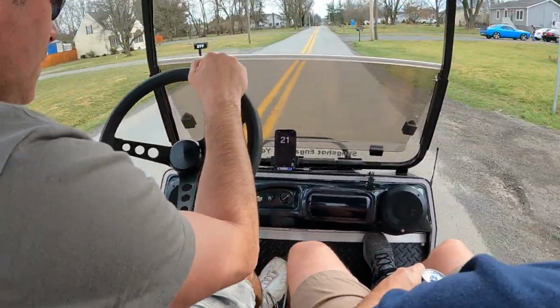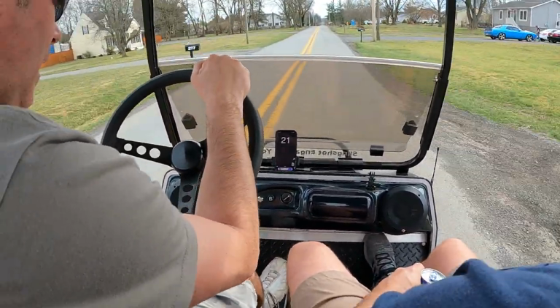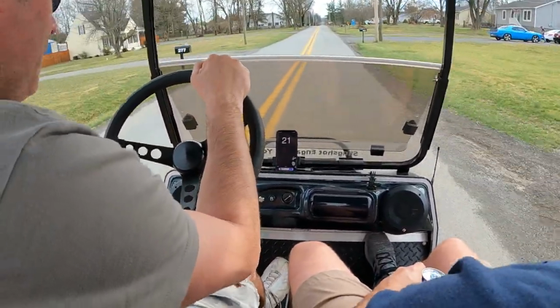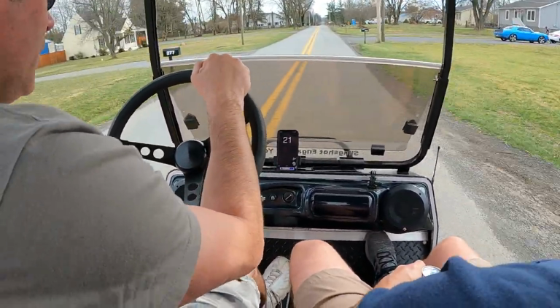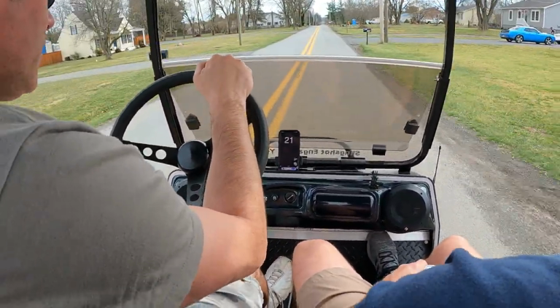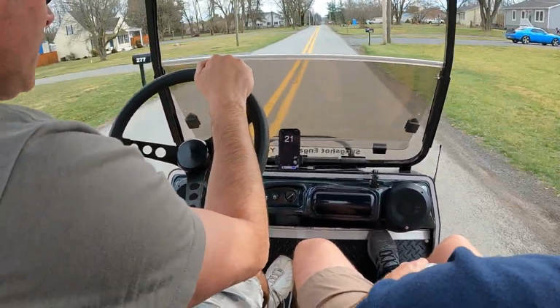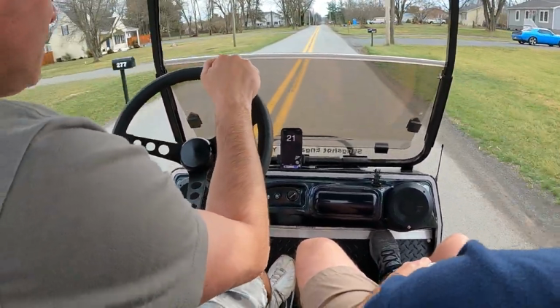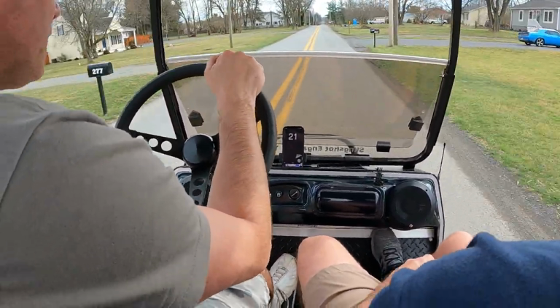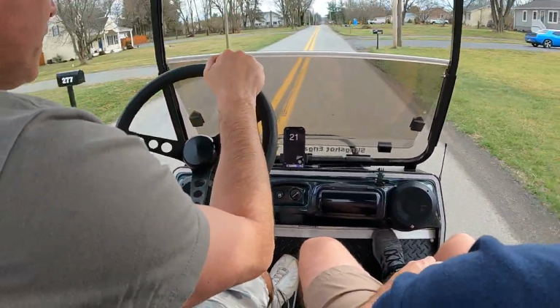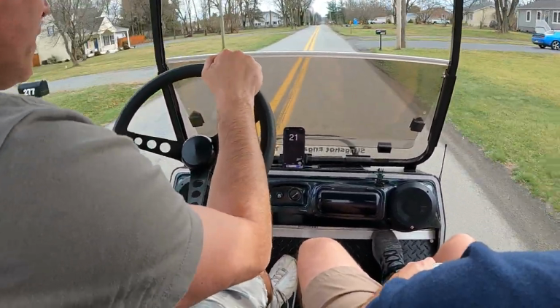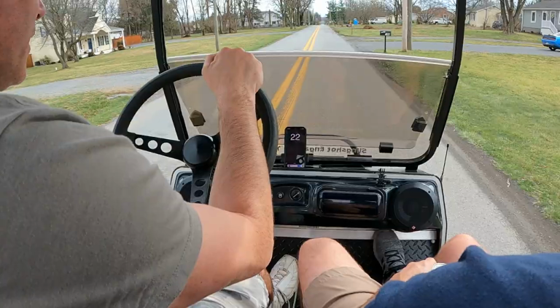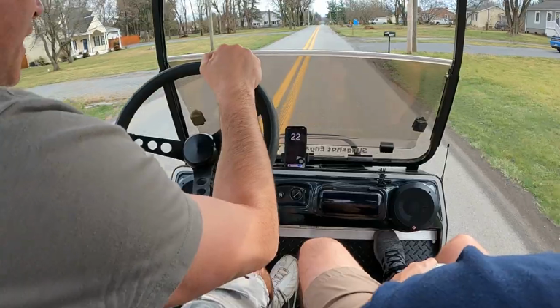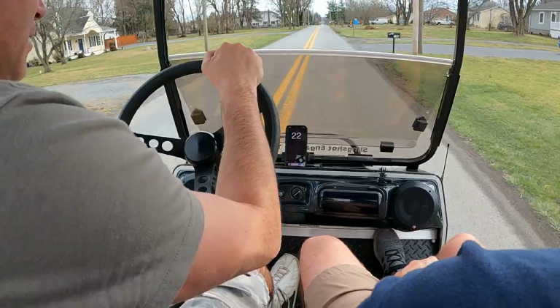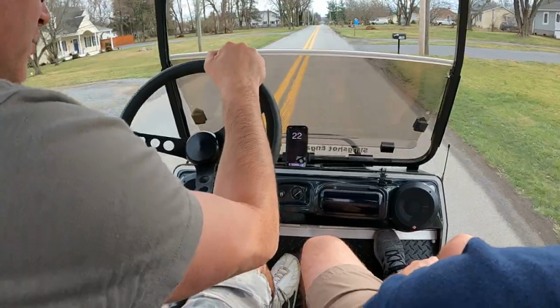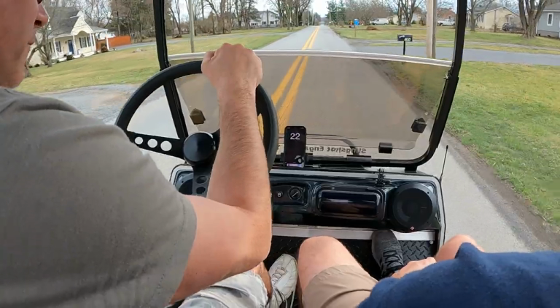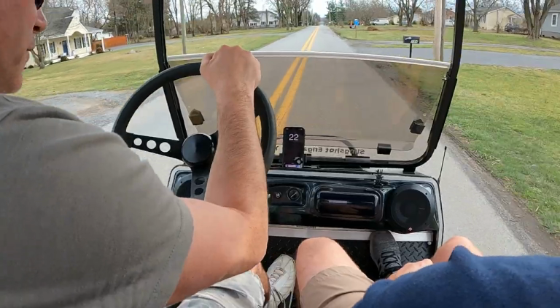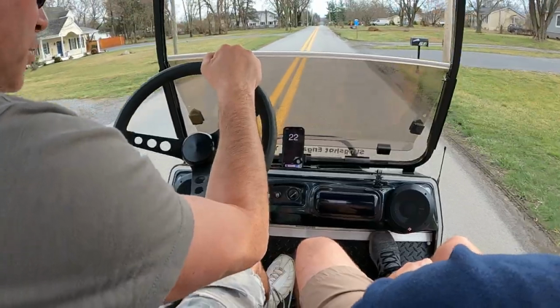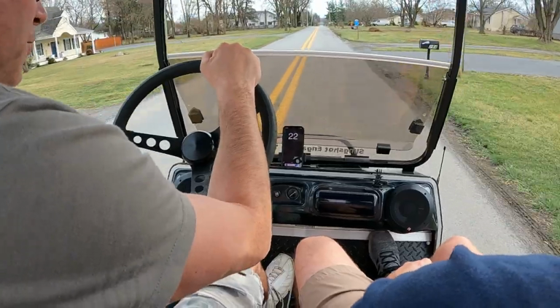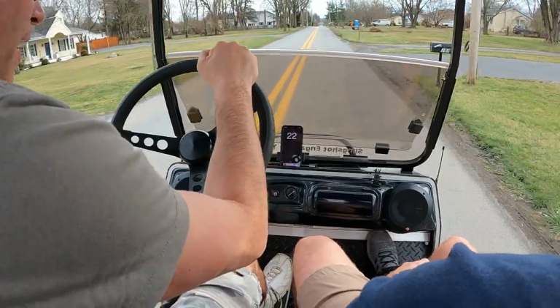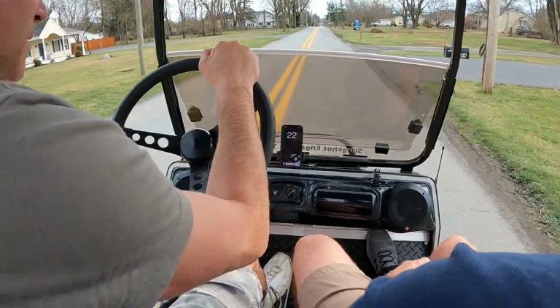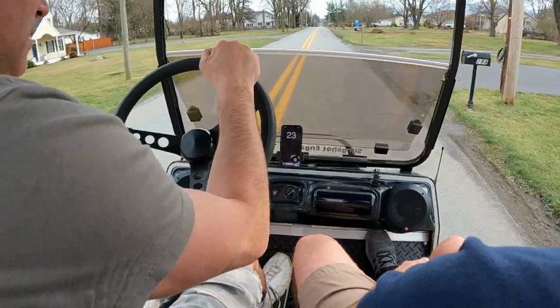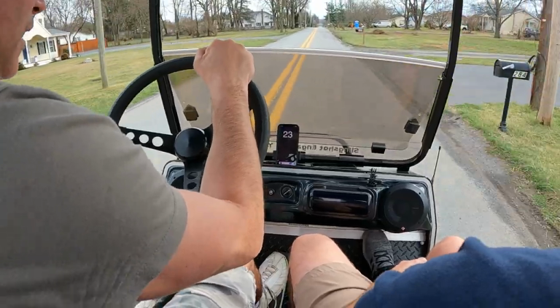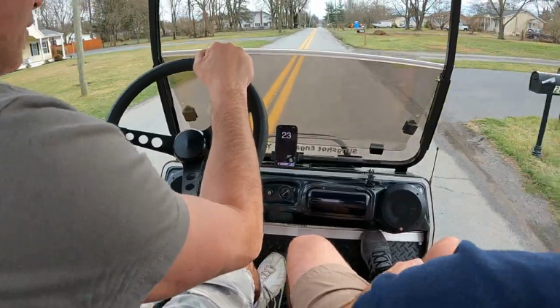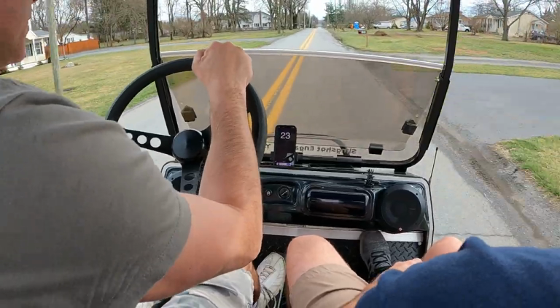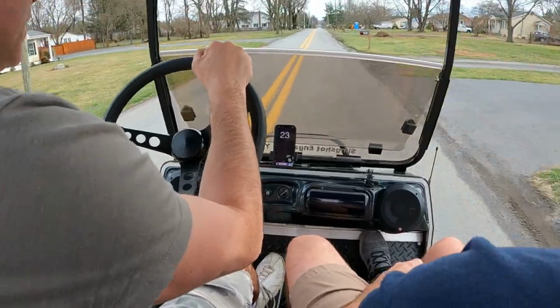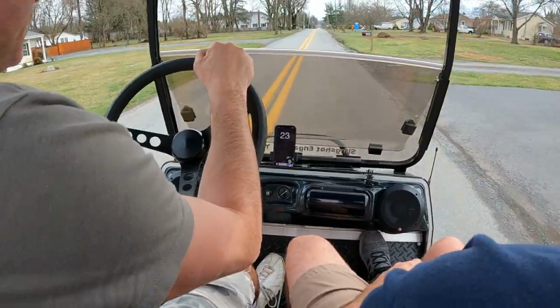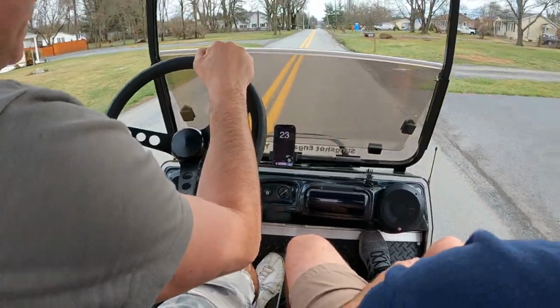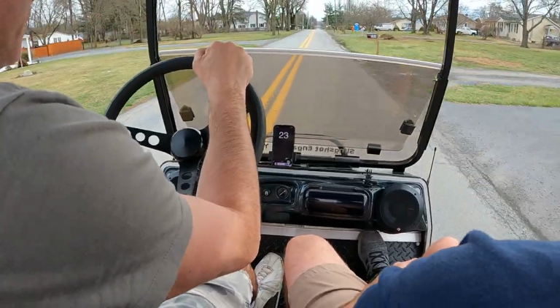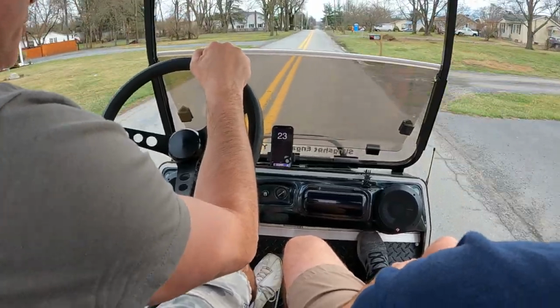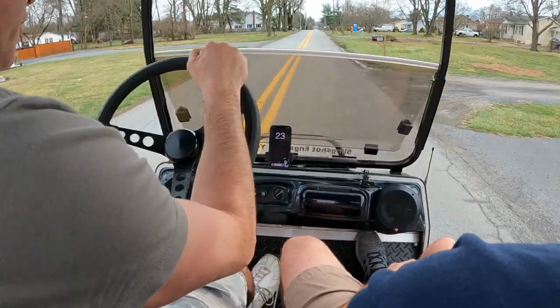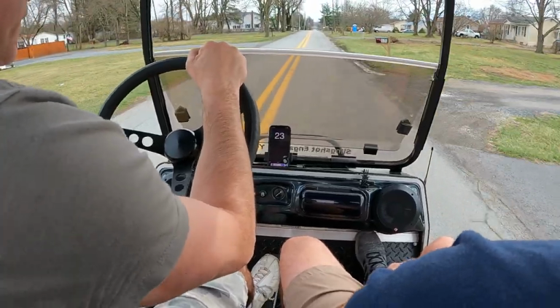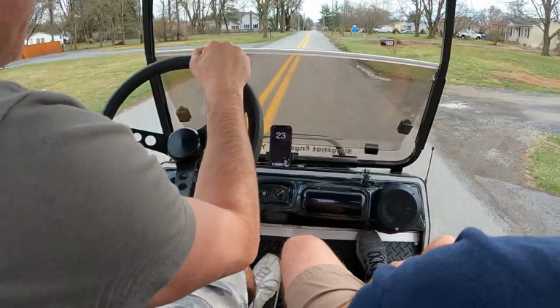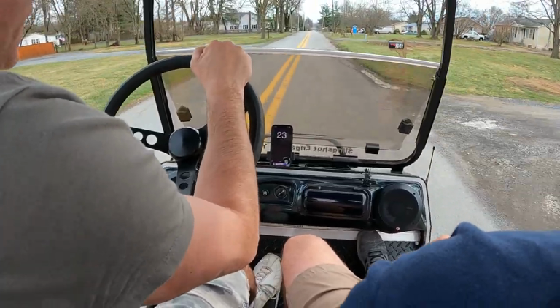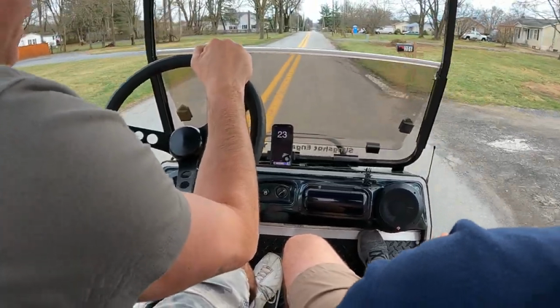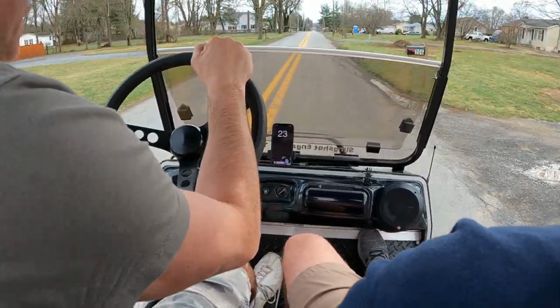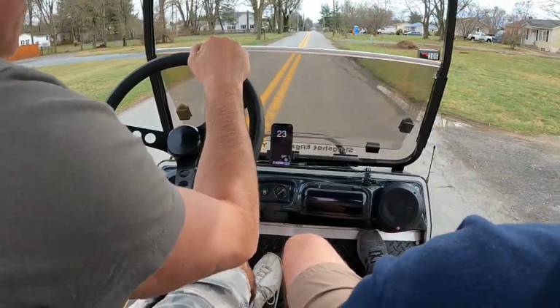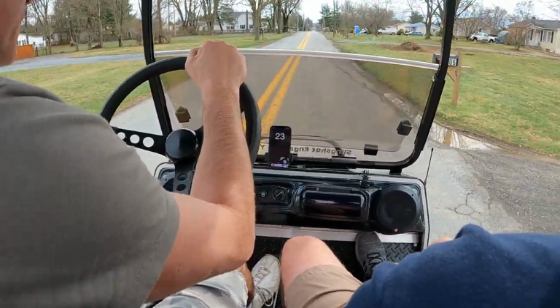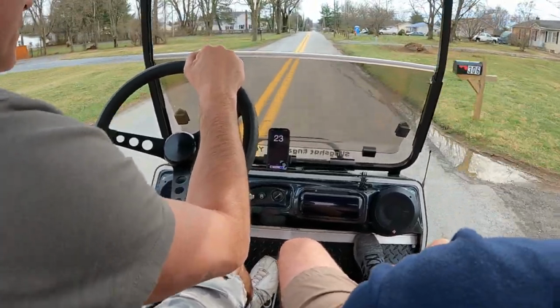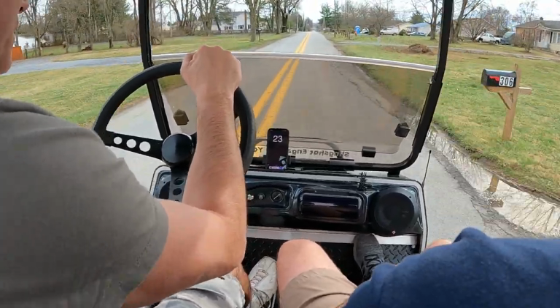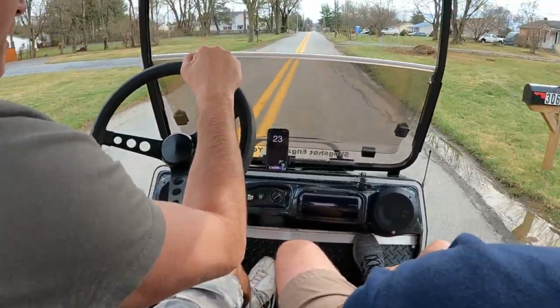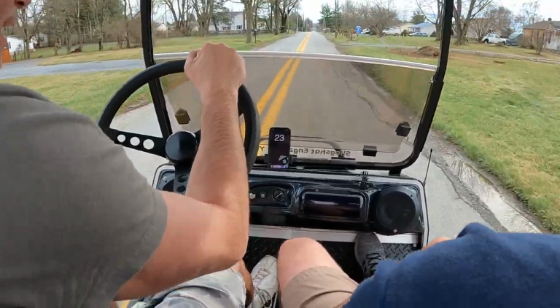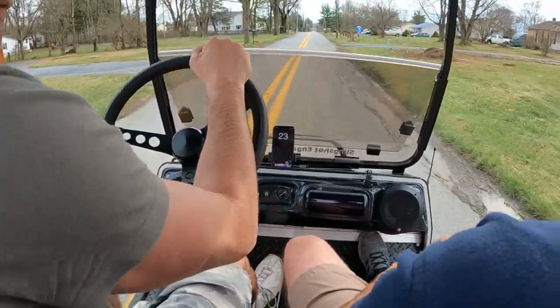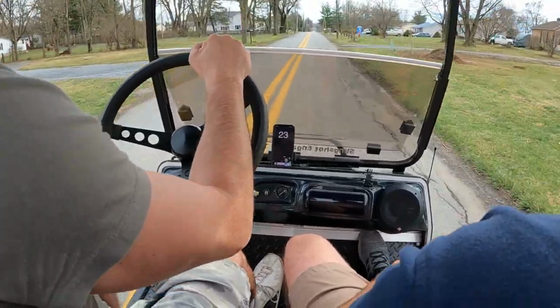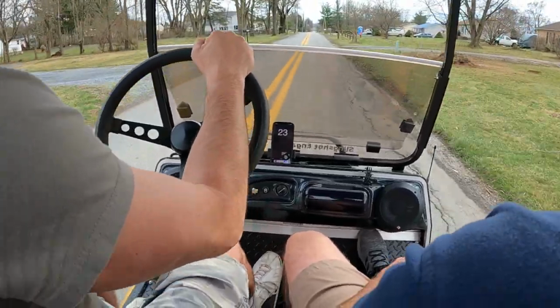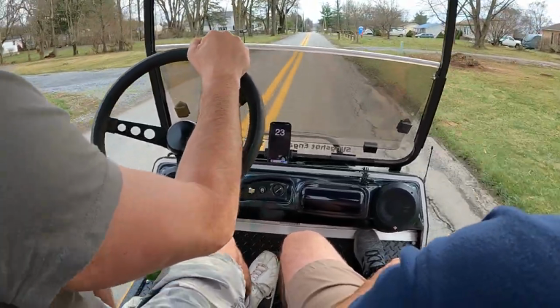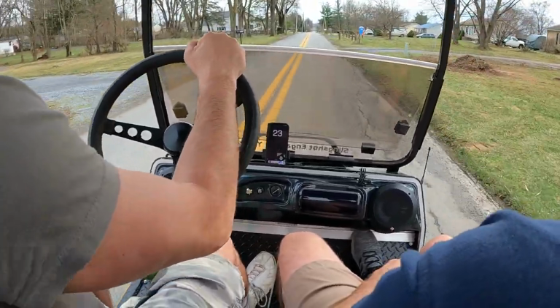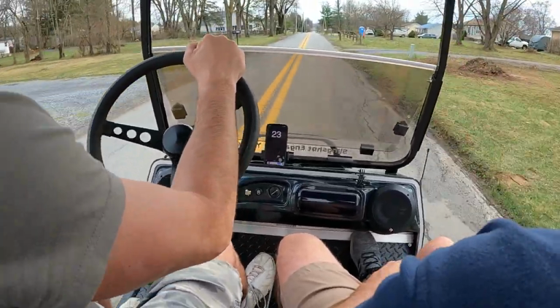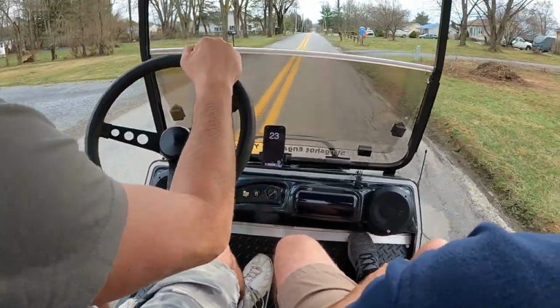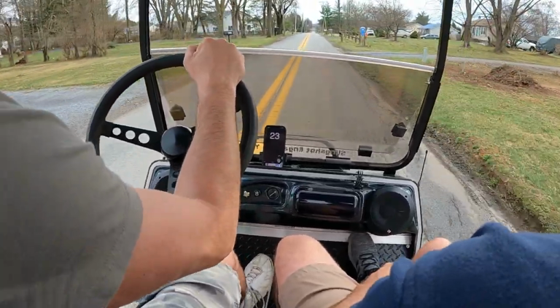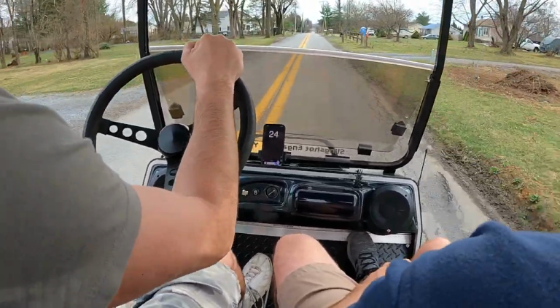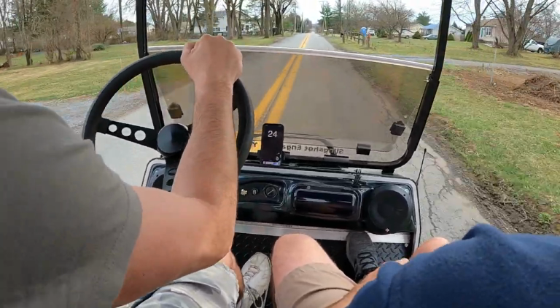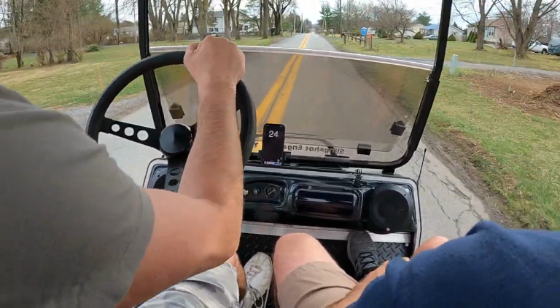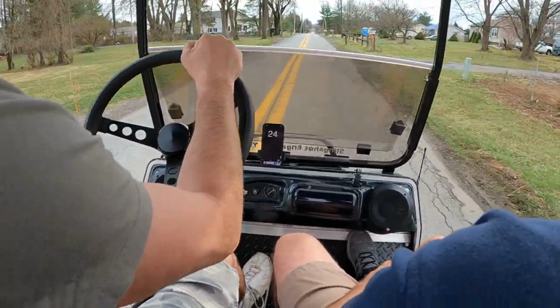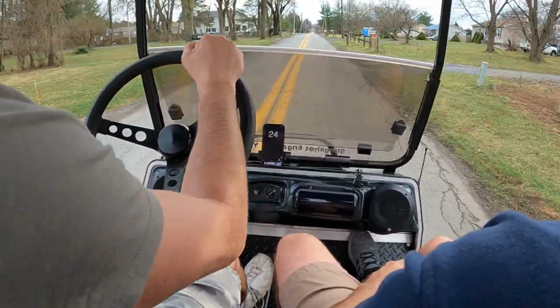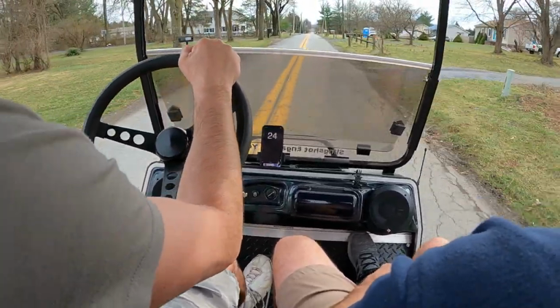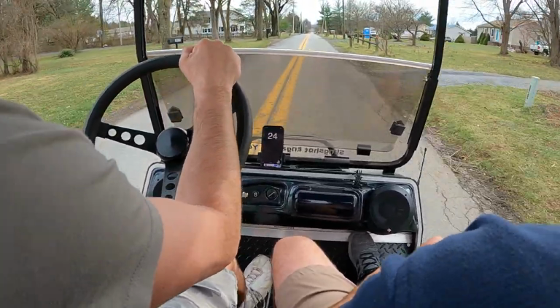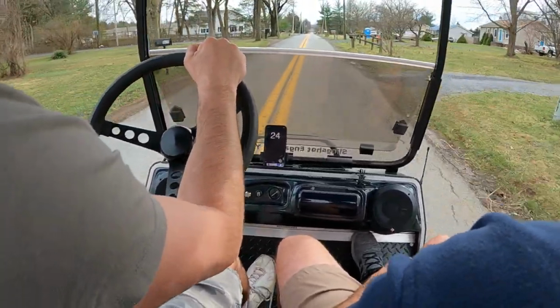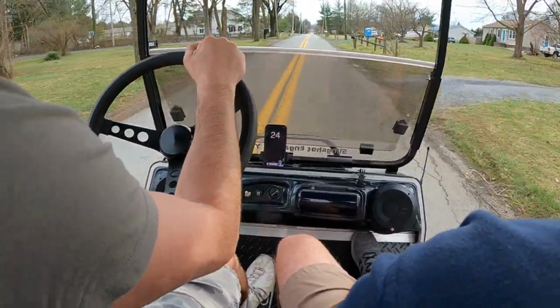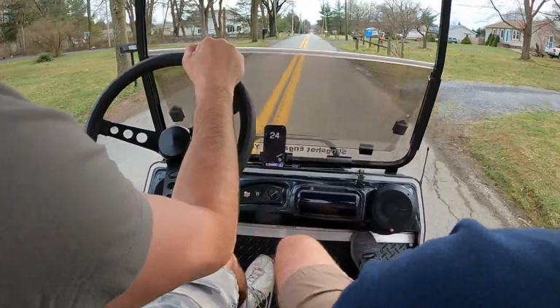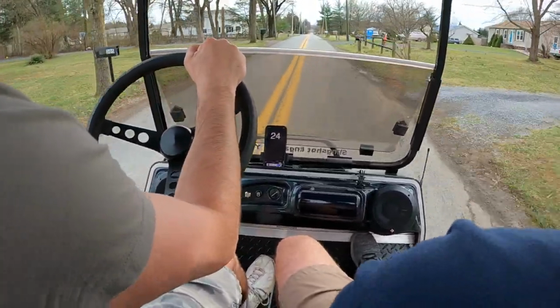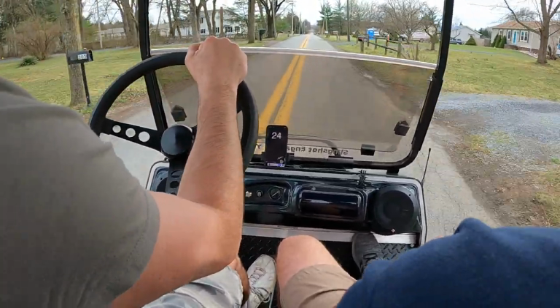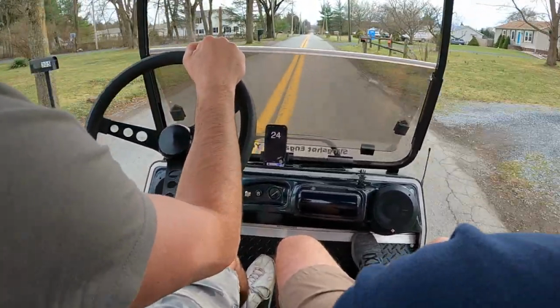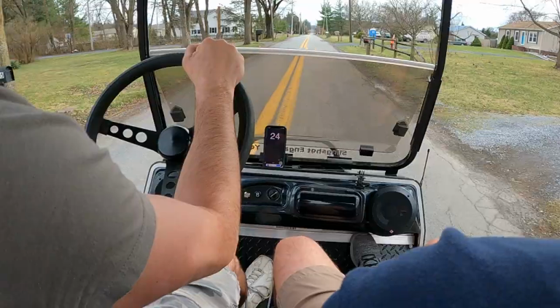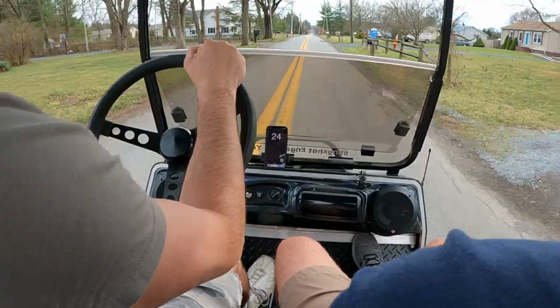I know a golf cart — a gas one — for two thousand dollars that went 35. And how fast did you go? Like 38.